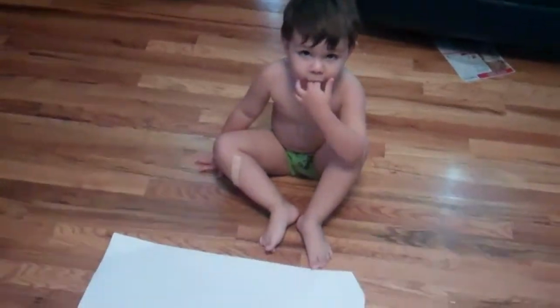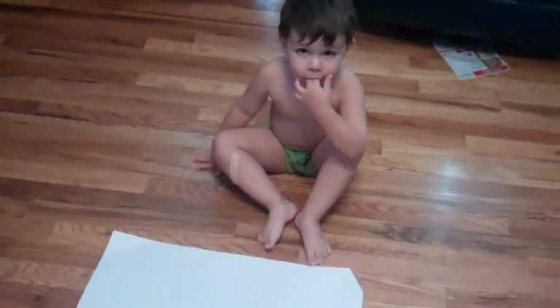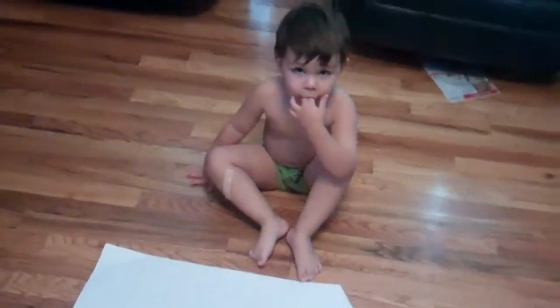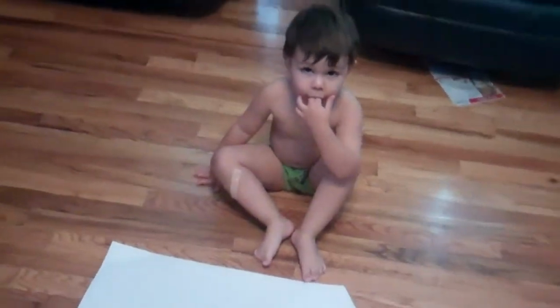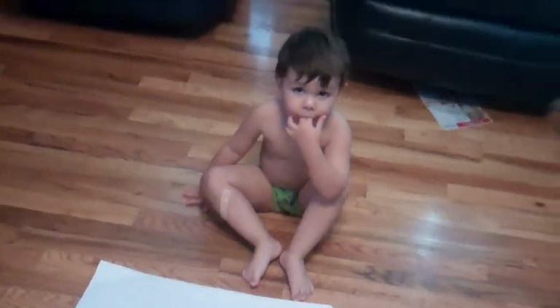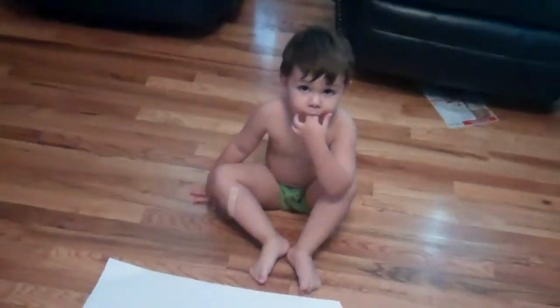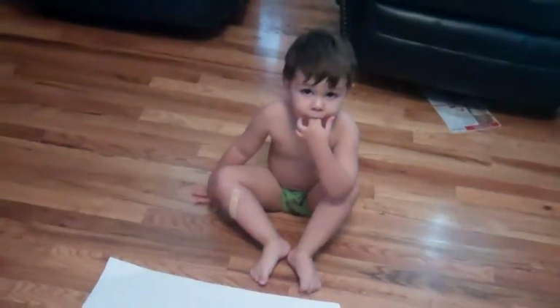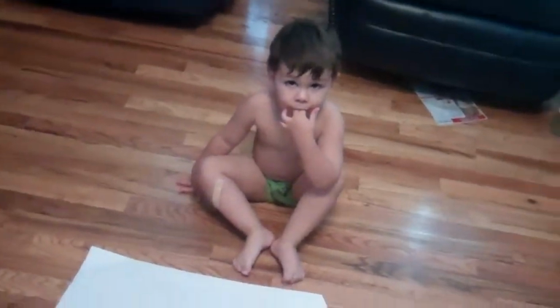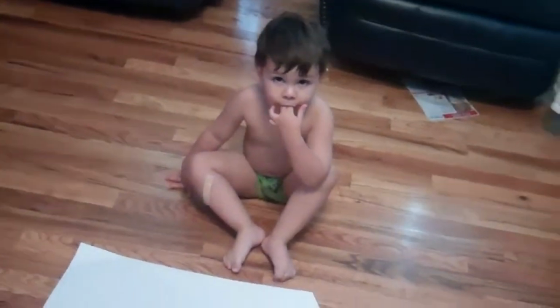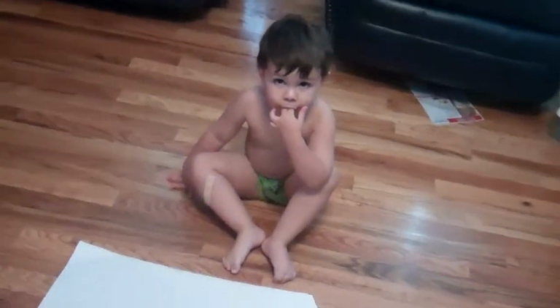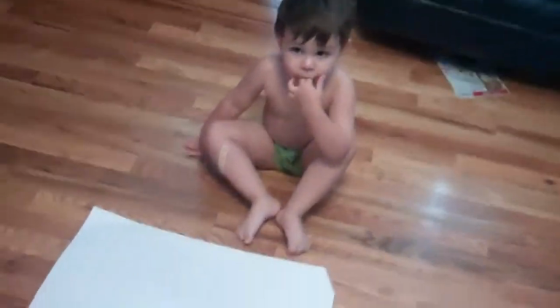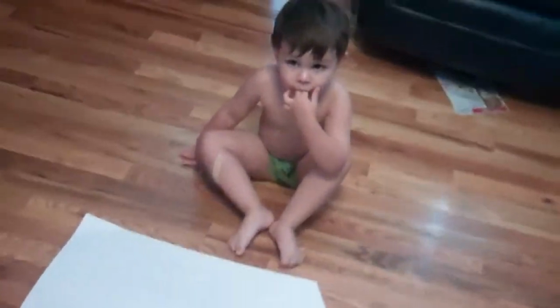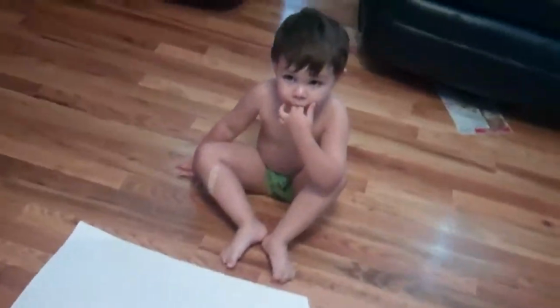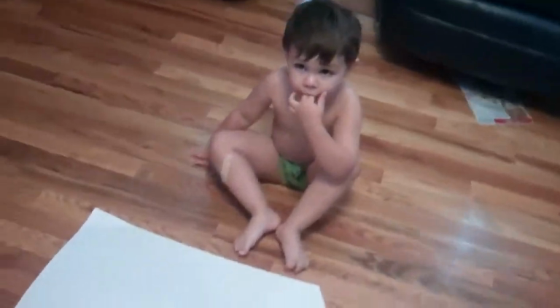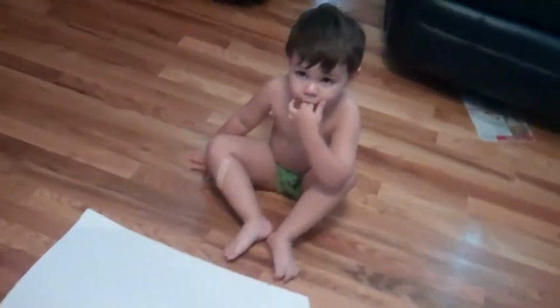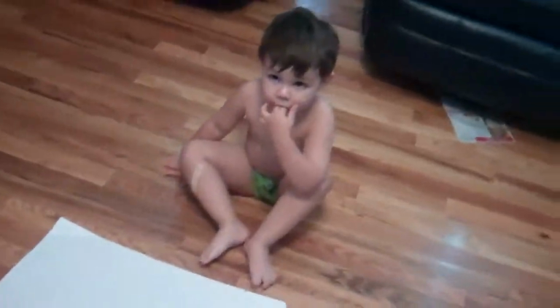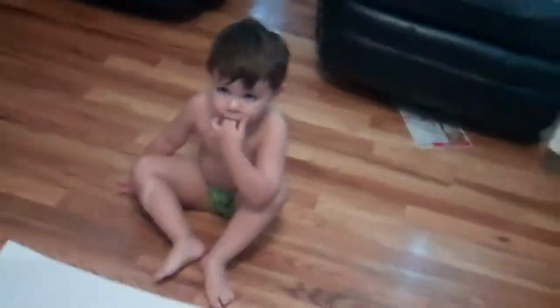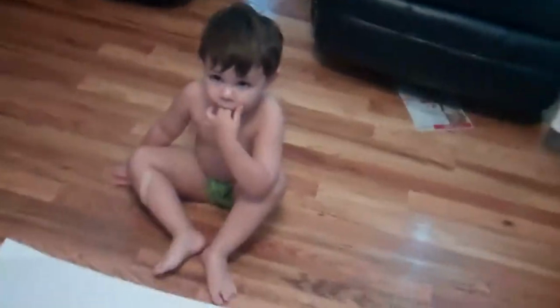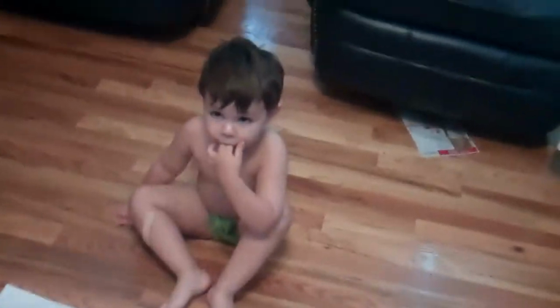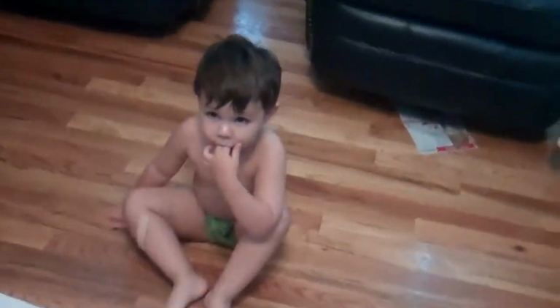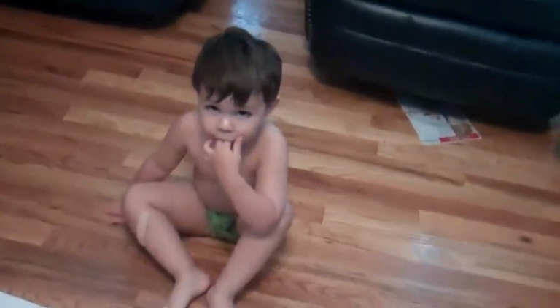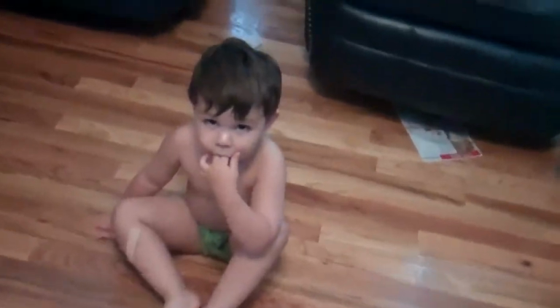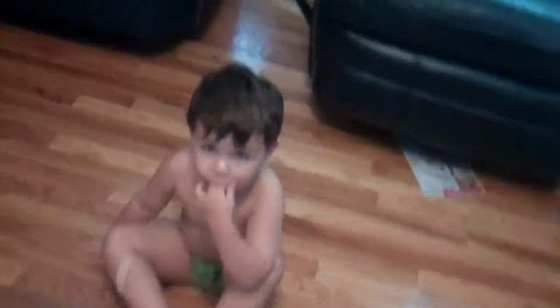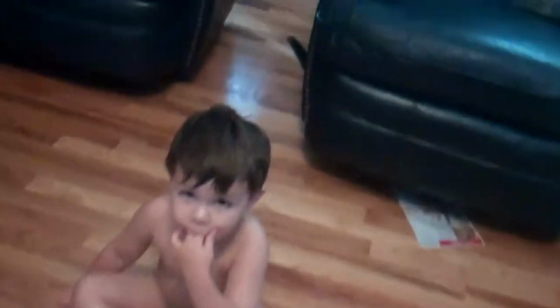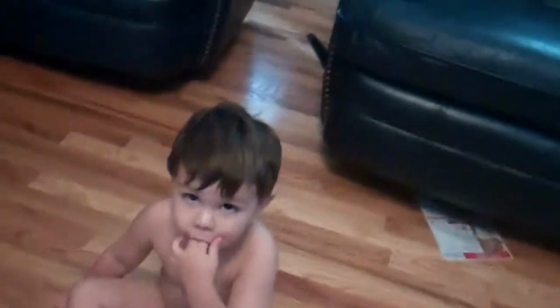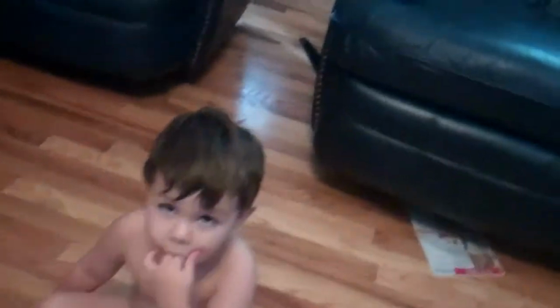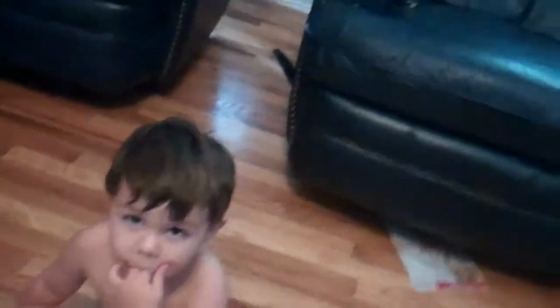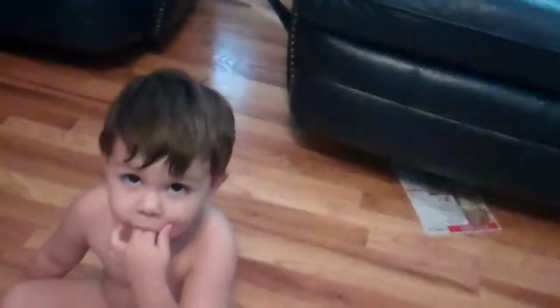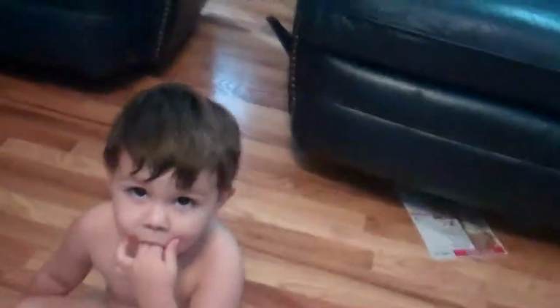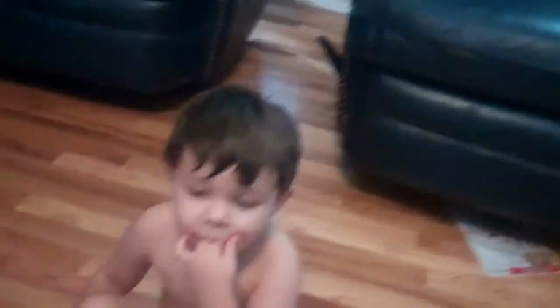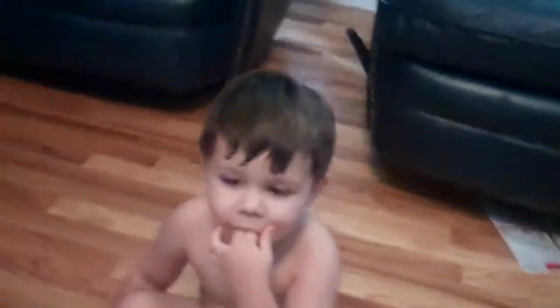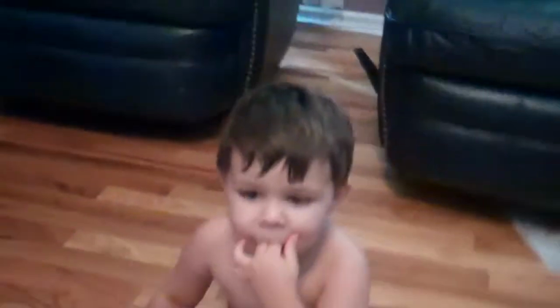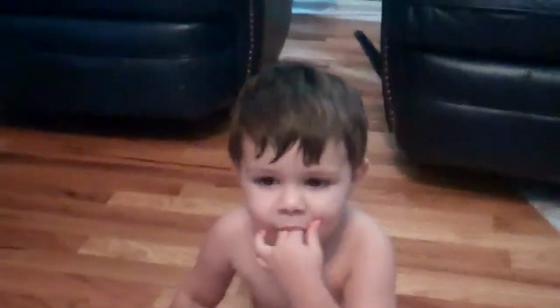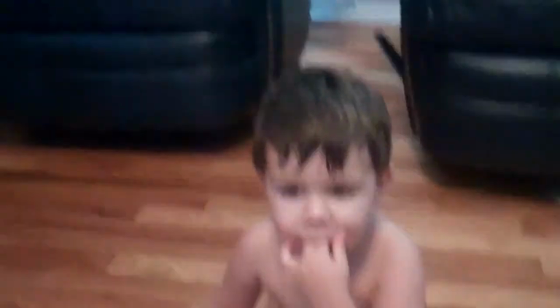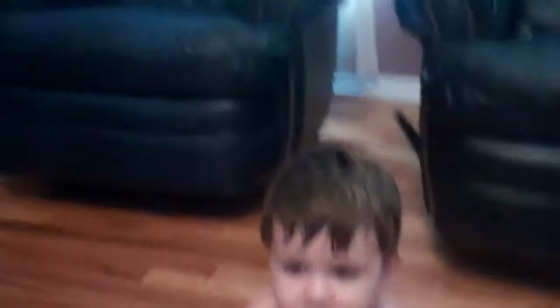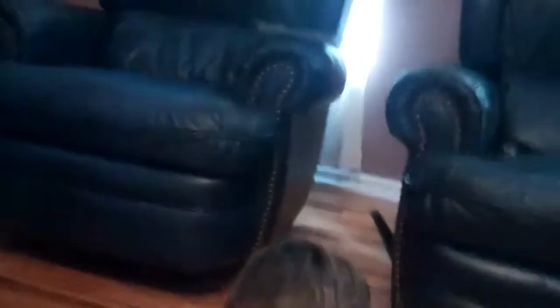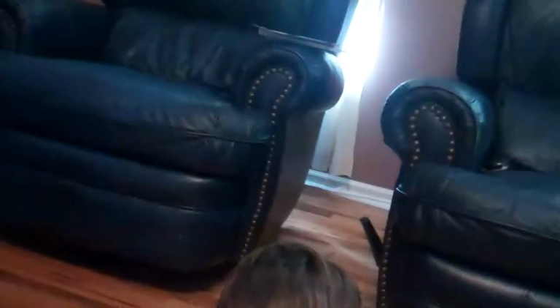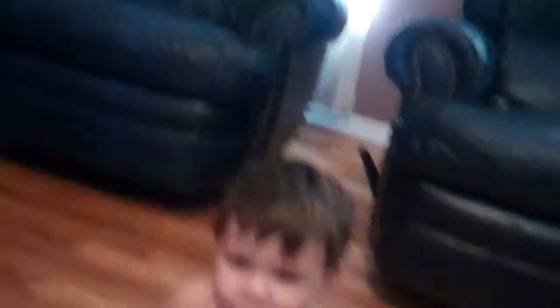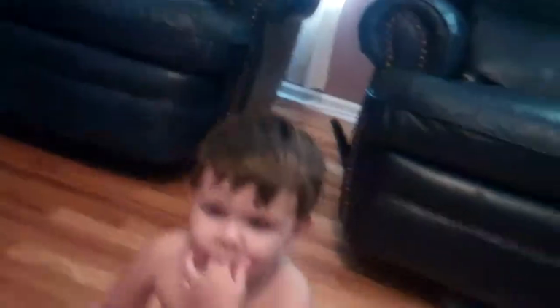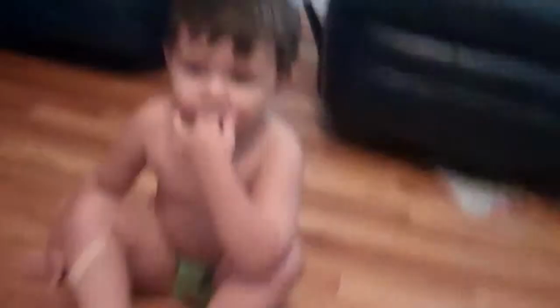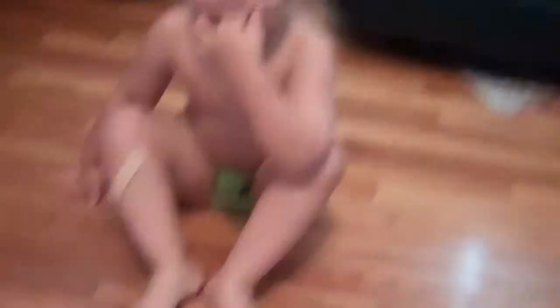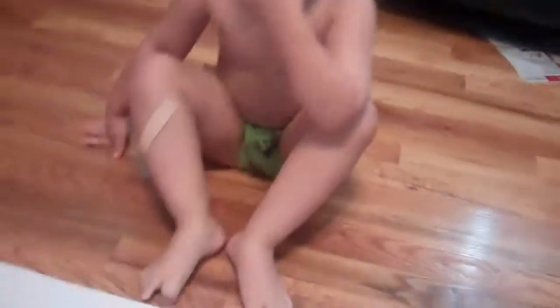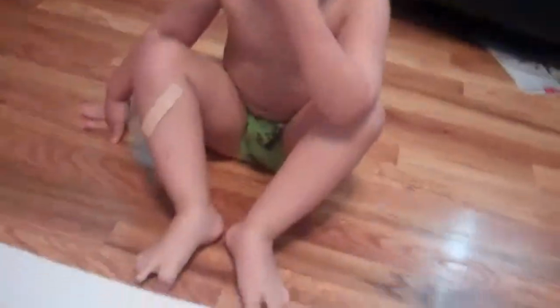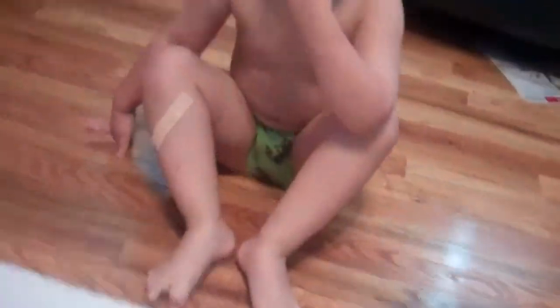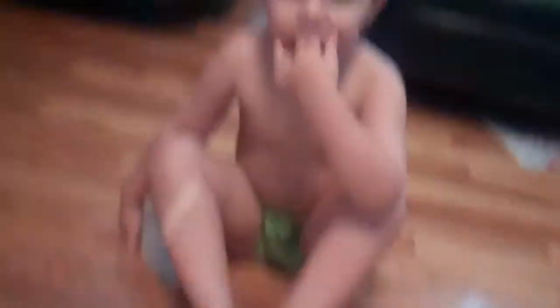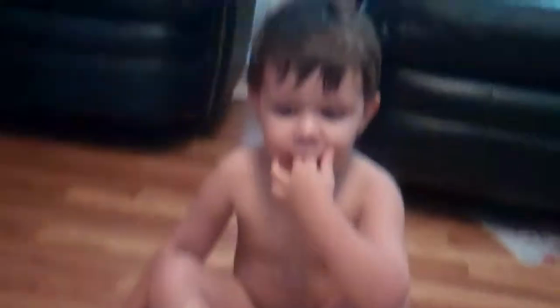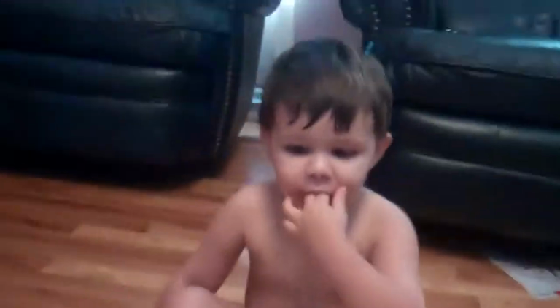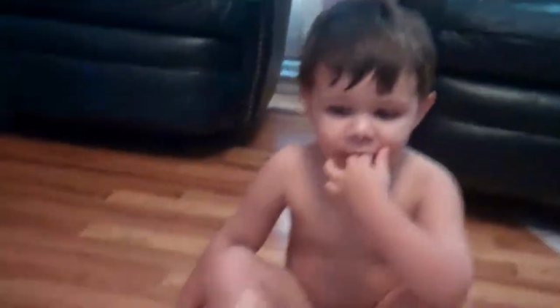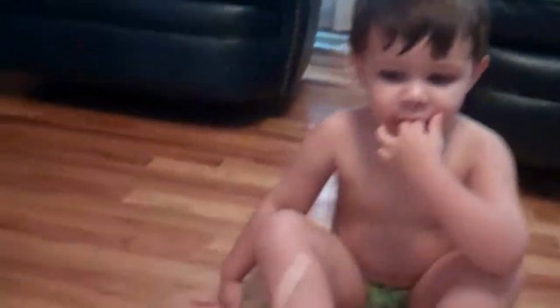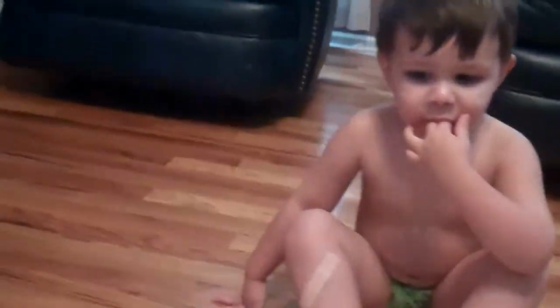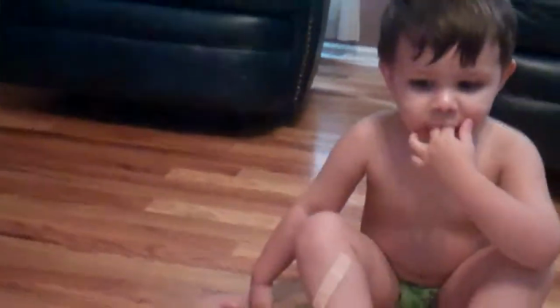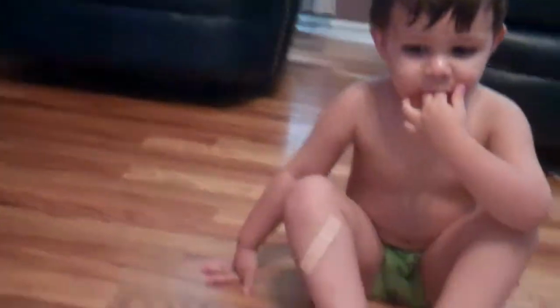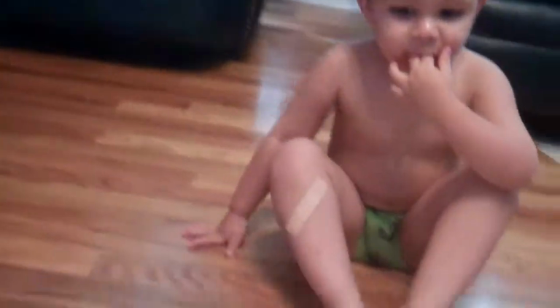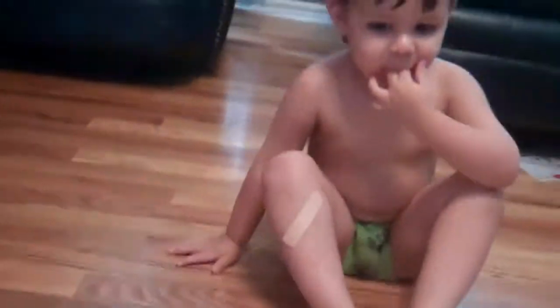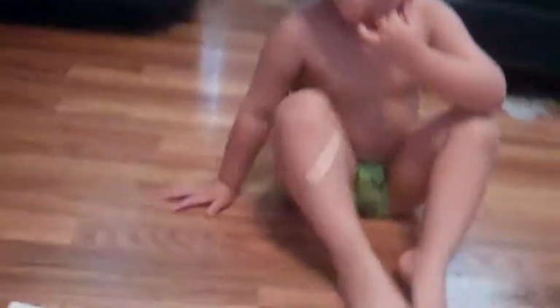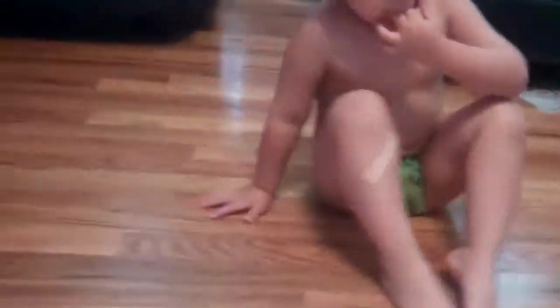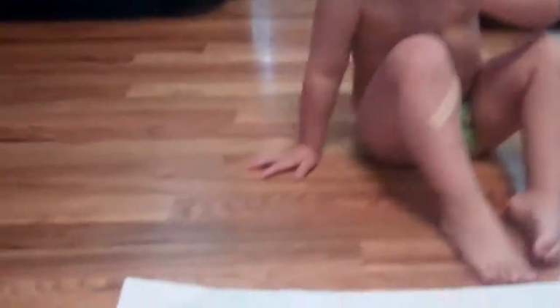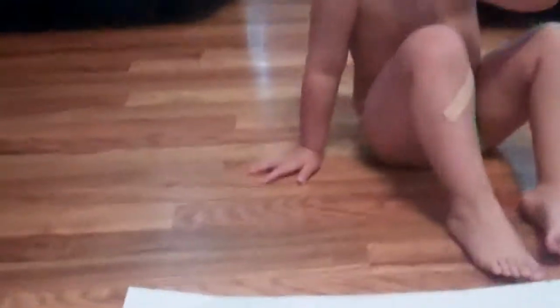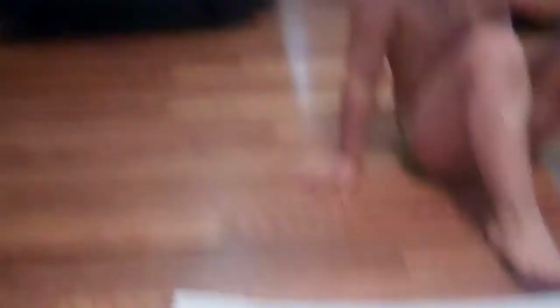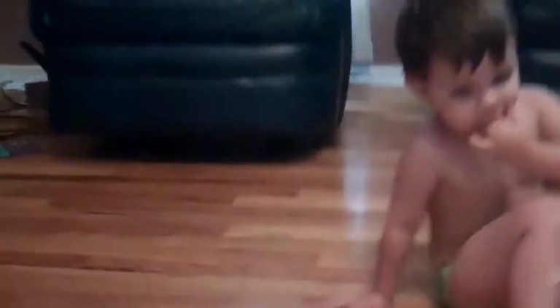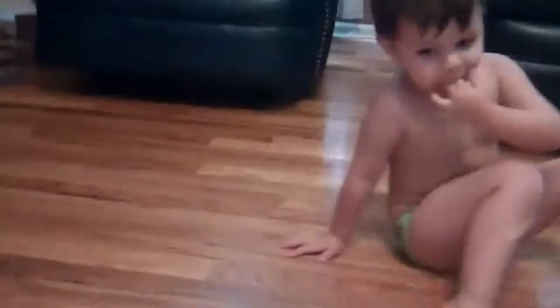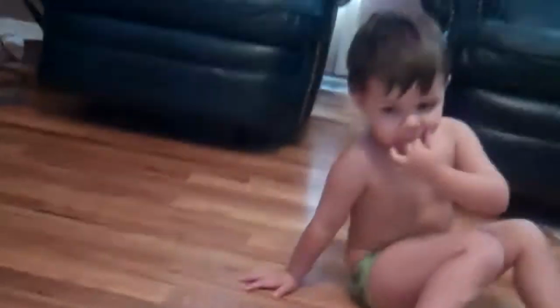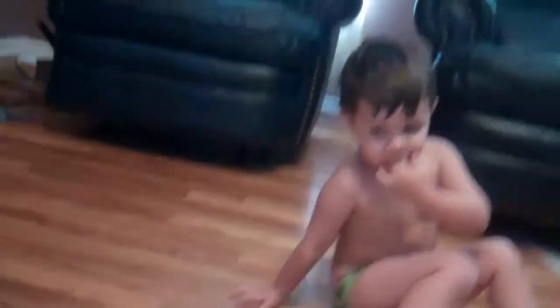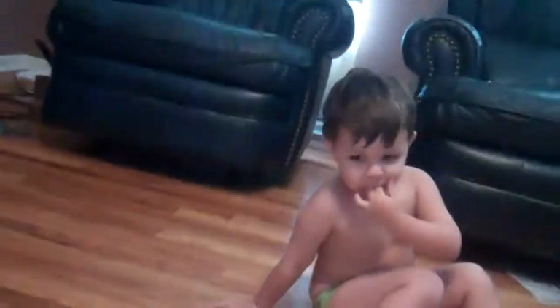Okay, so Mommy's being brave today, and she's going to let Mr. Evan paint. Okay, look, buddy.